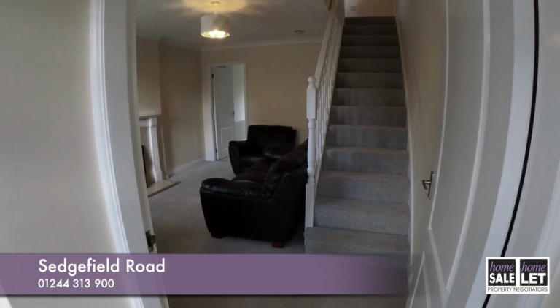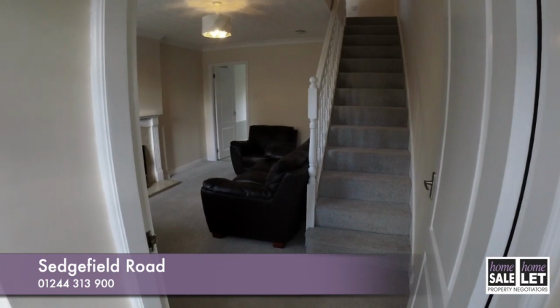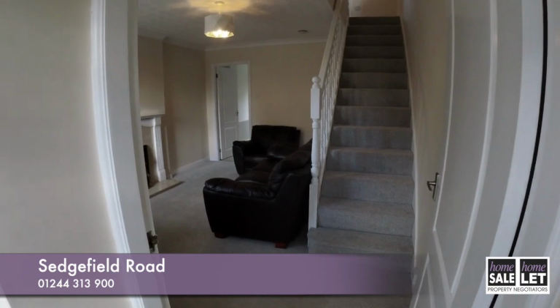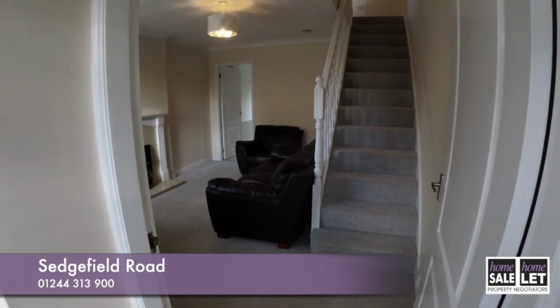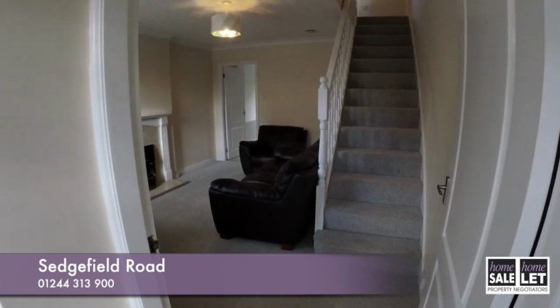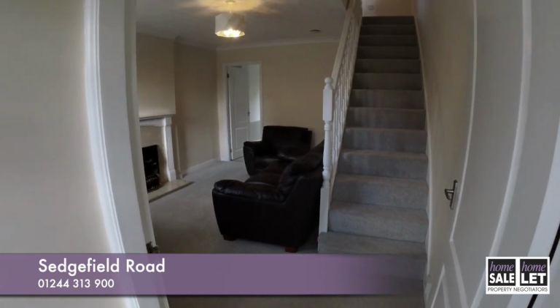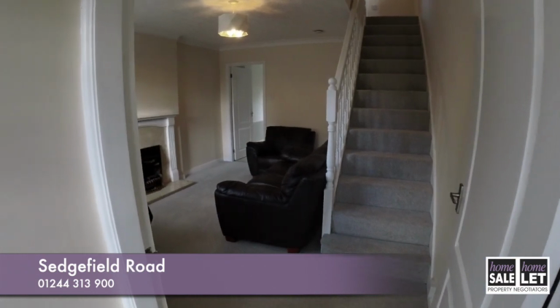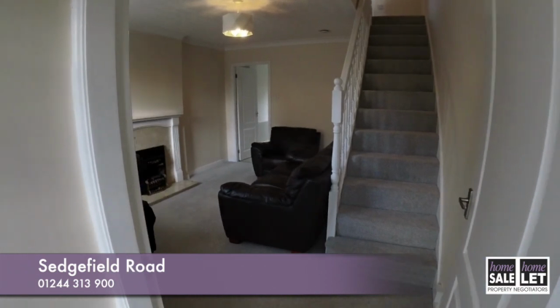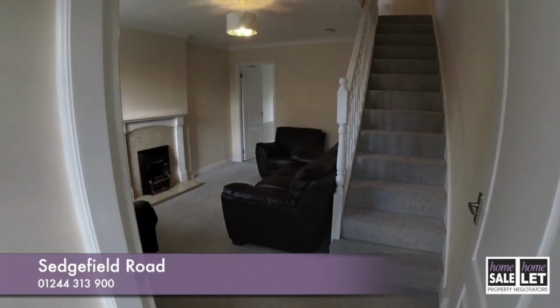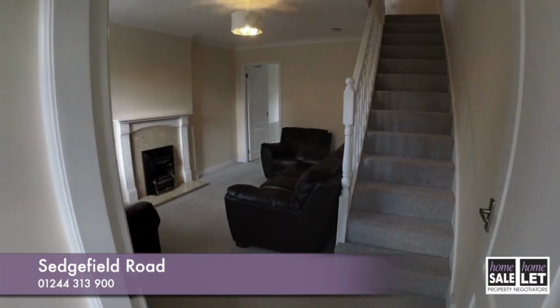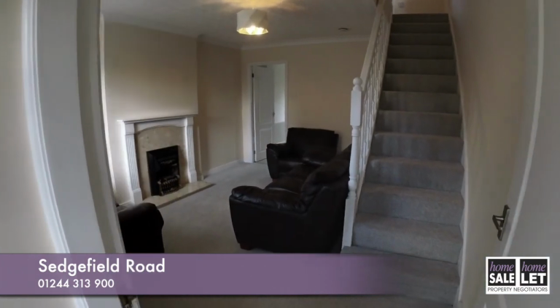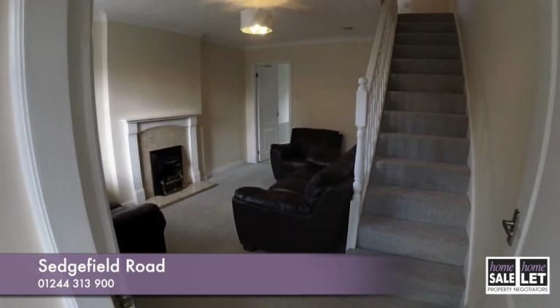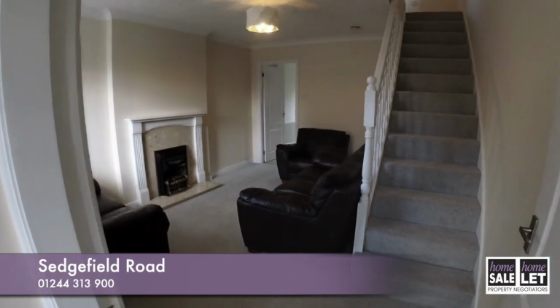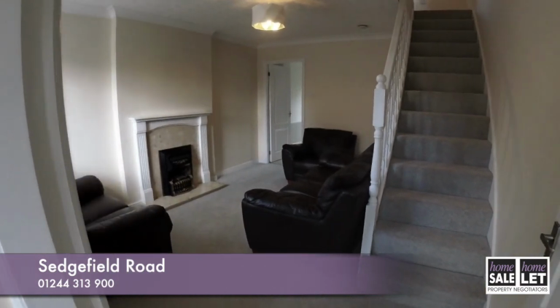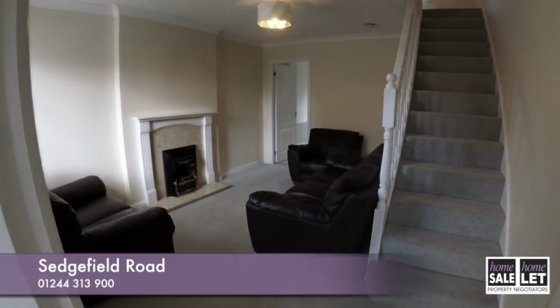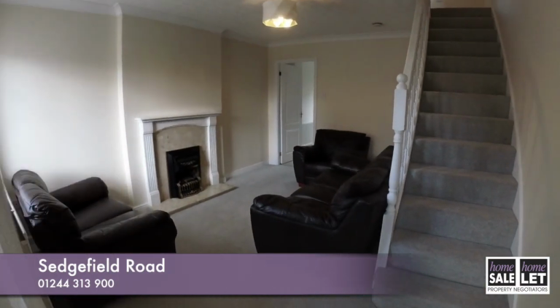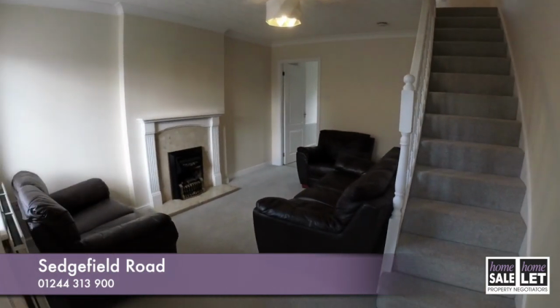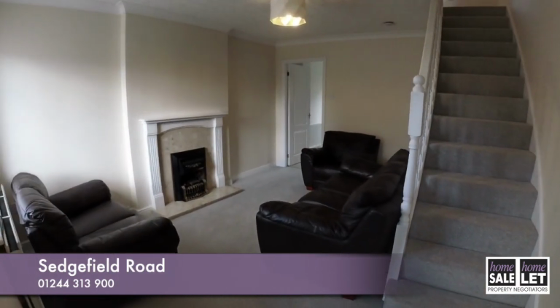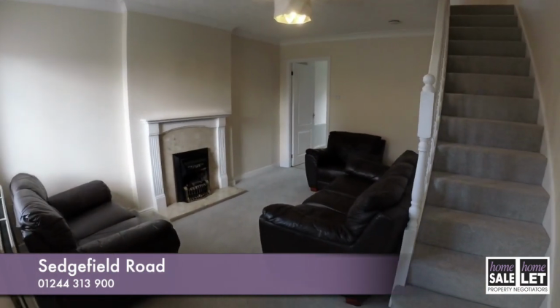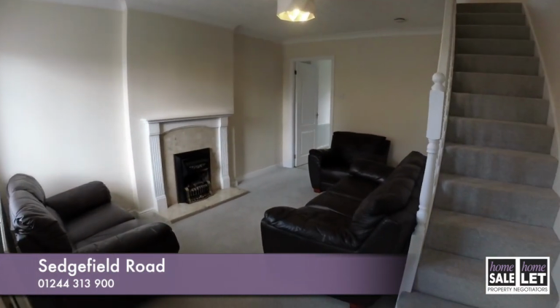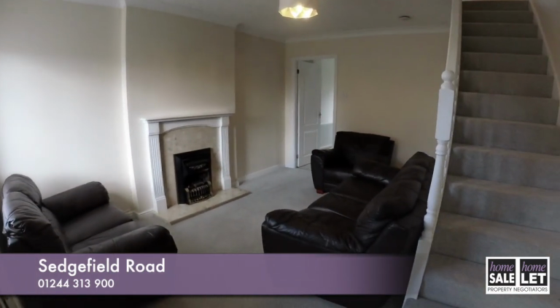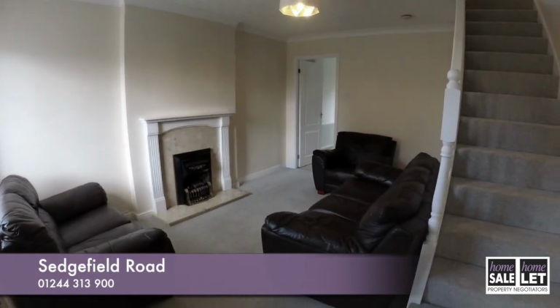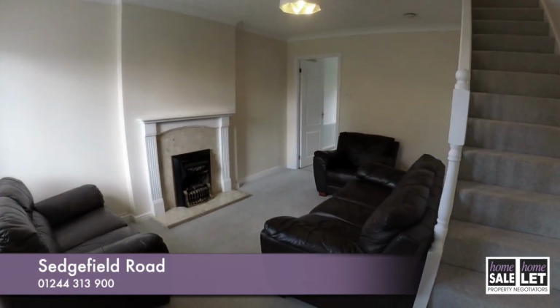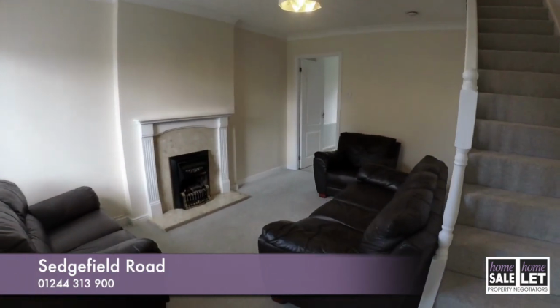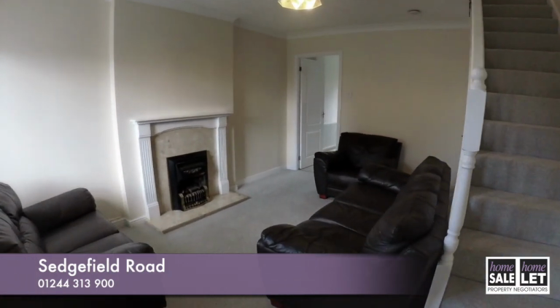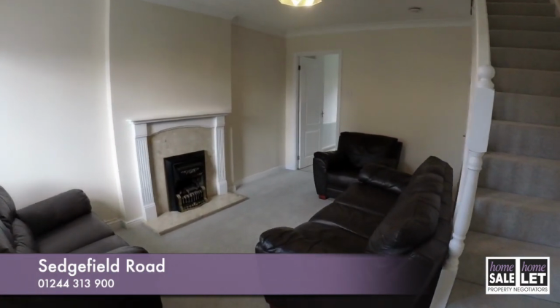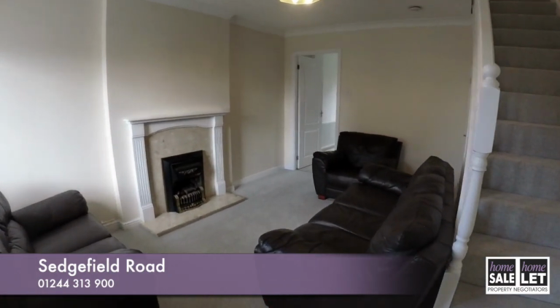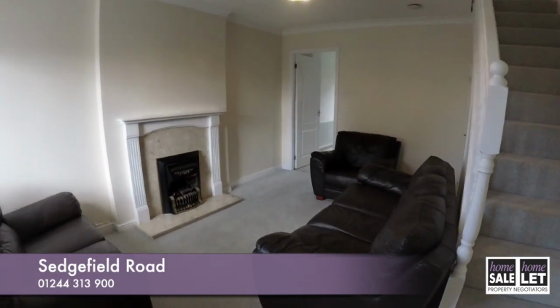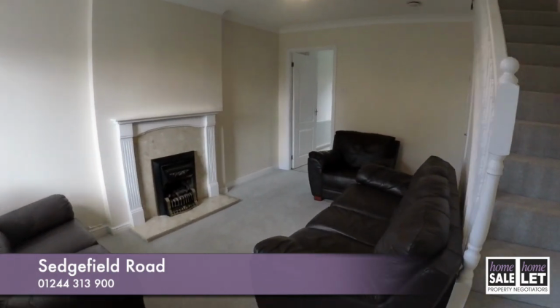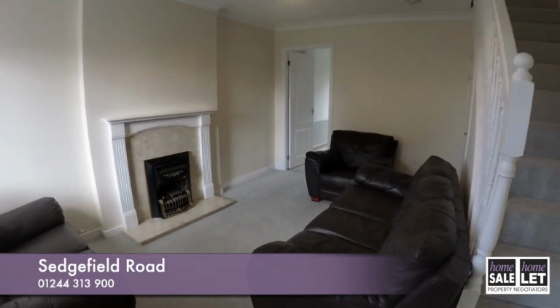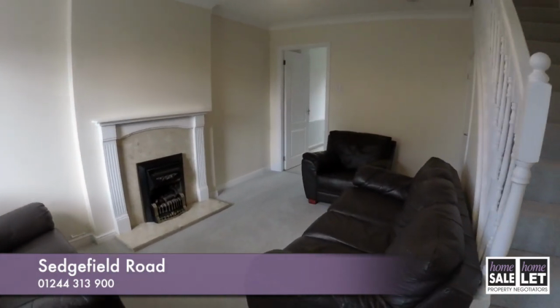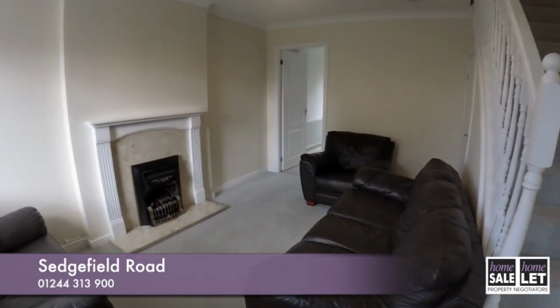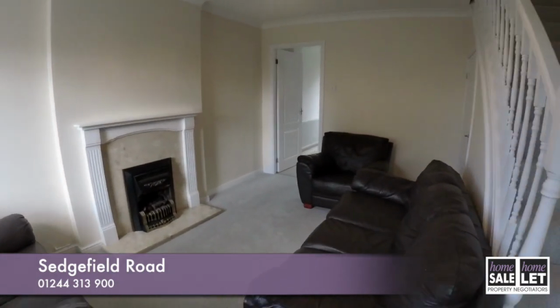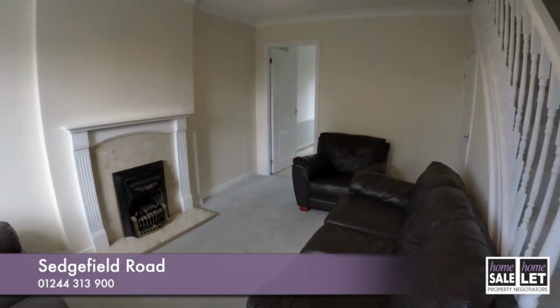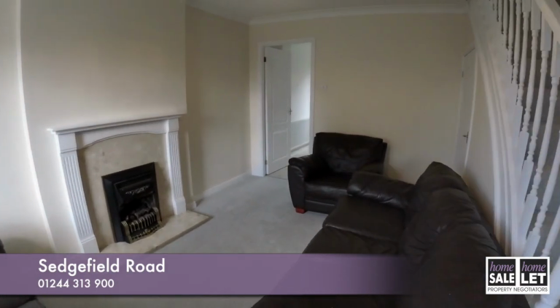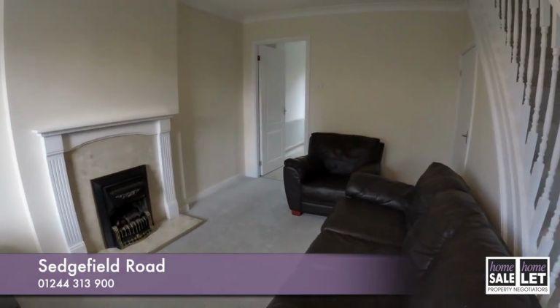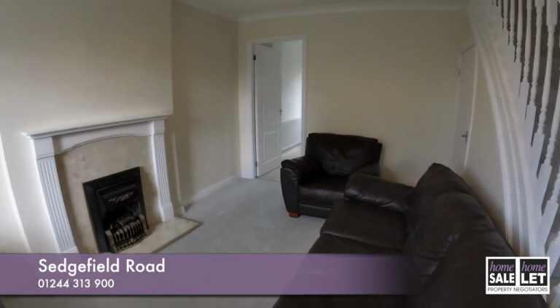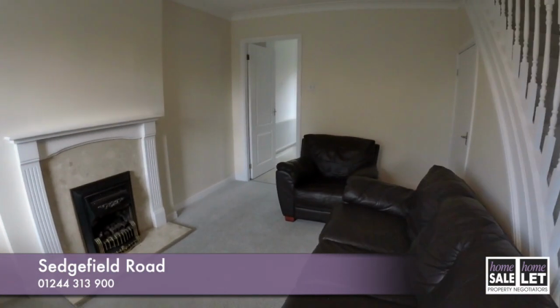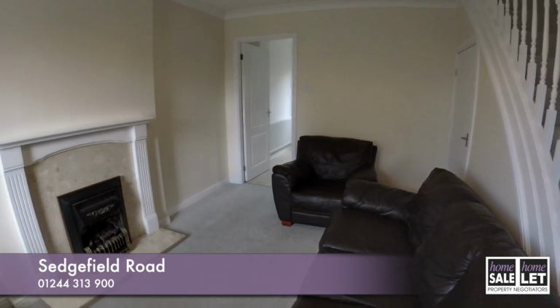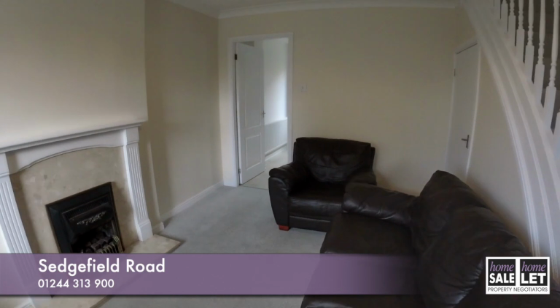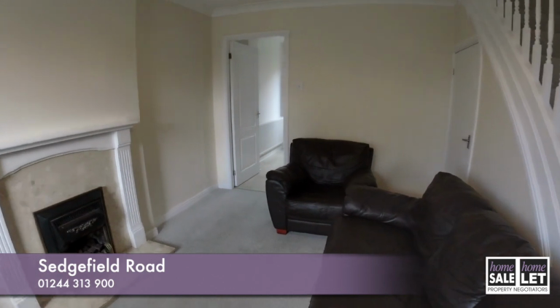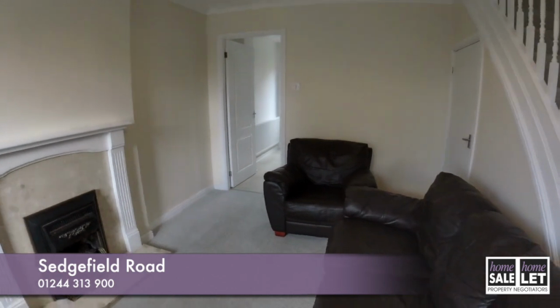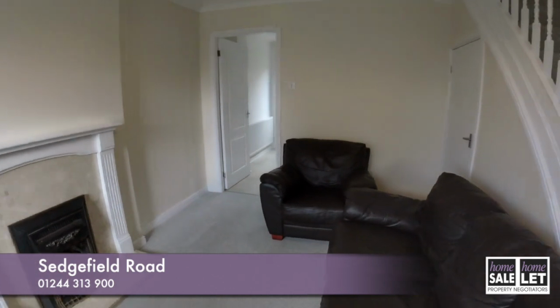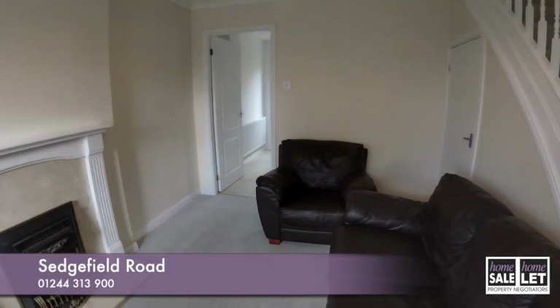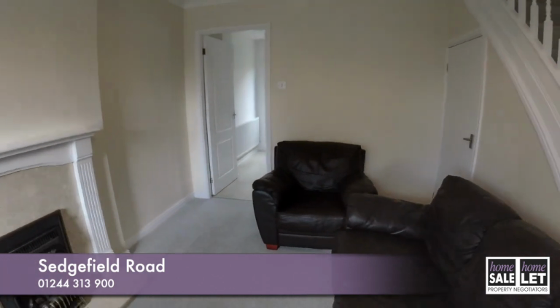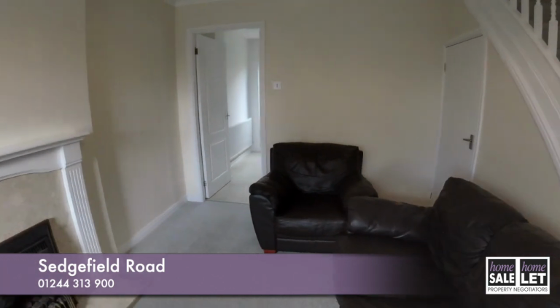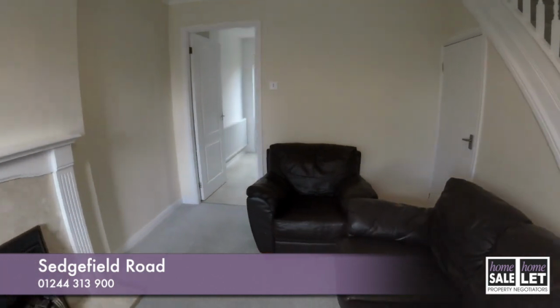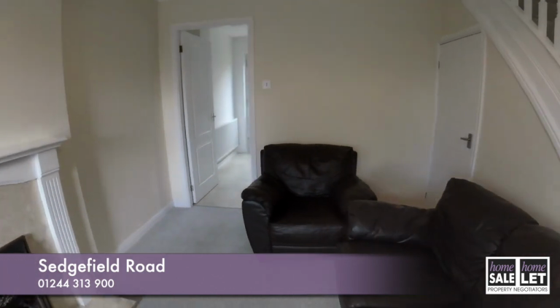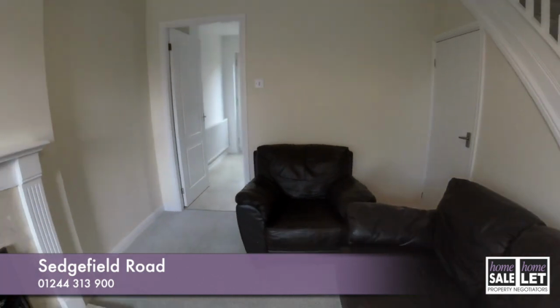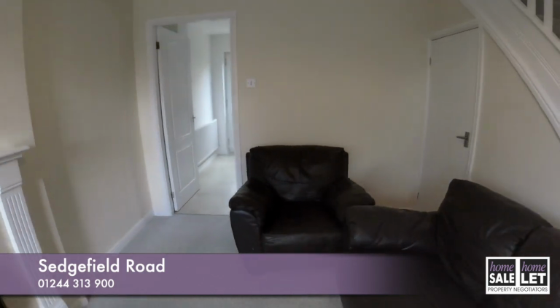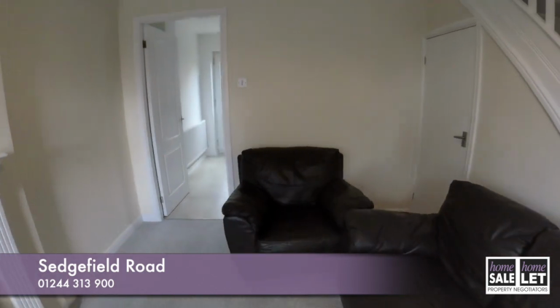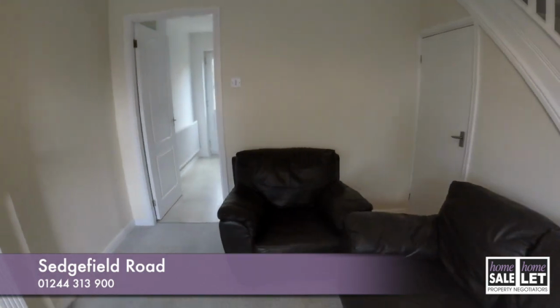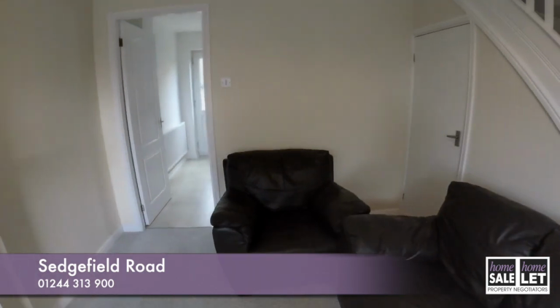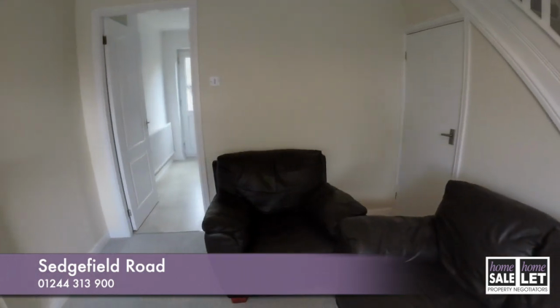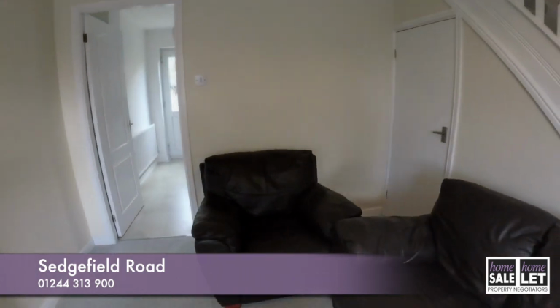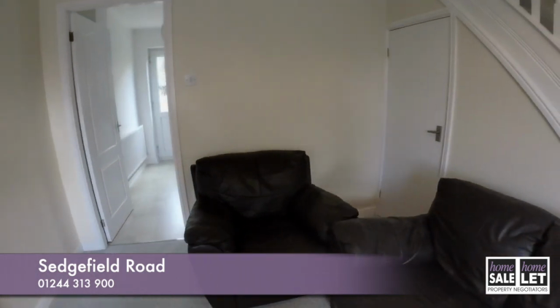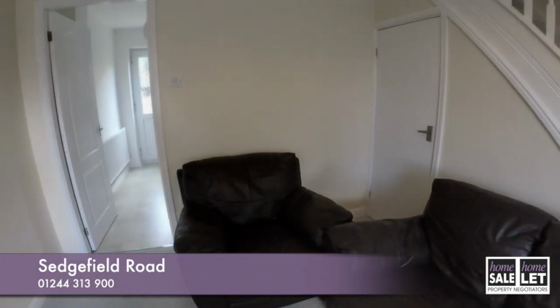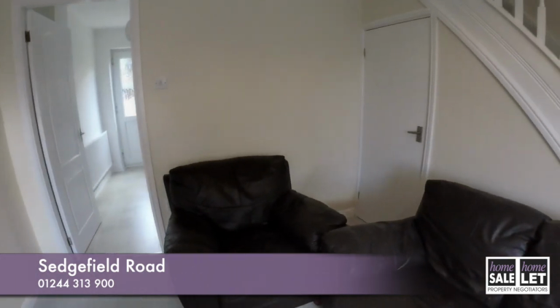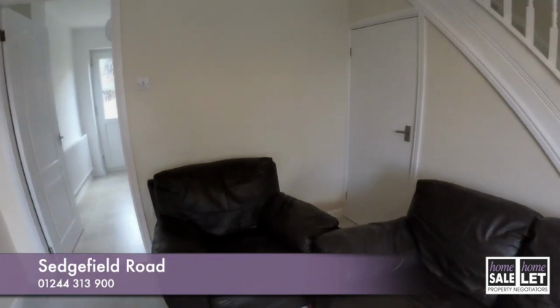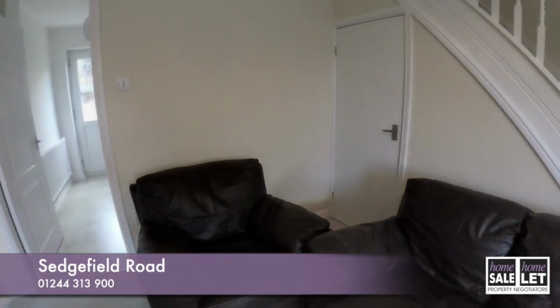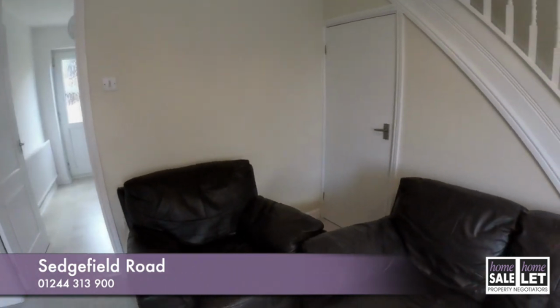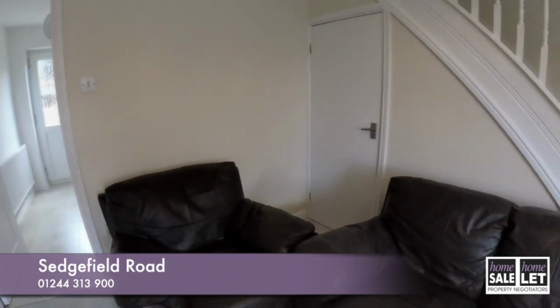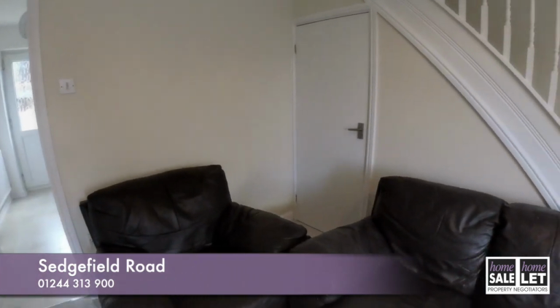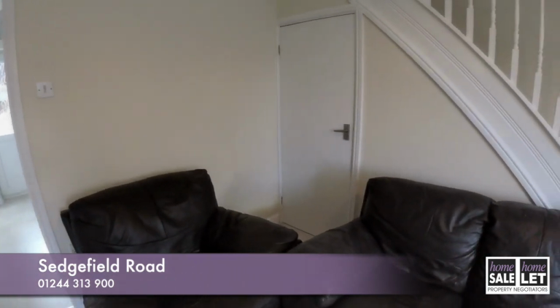Welcome to Sedgefield Road, Chester. This is a two-bedroom semi-detached property which is available immediately.